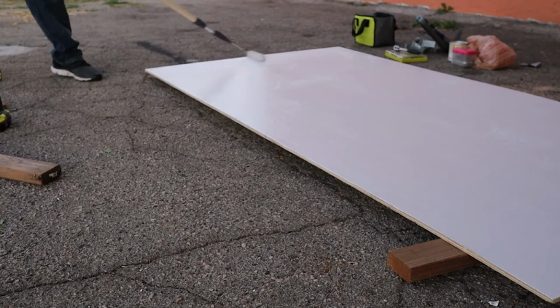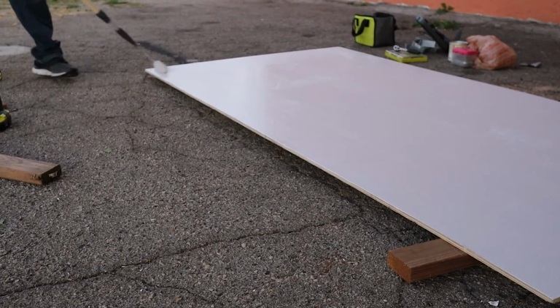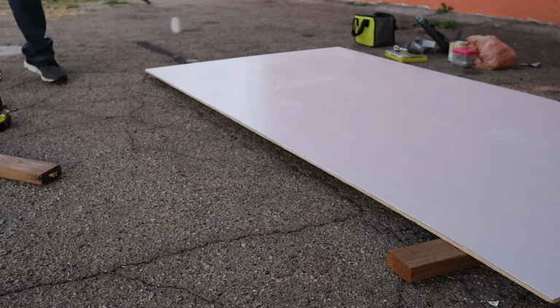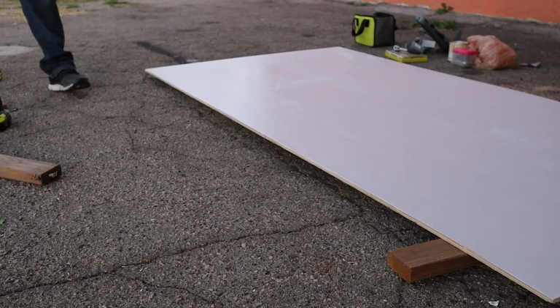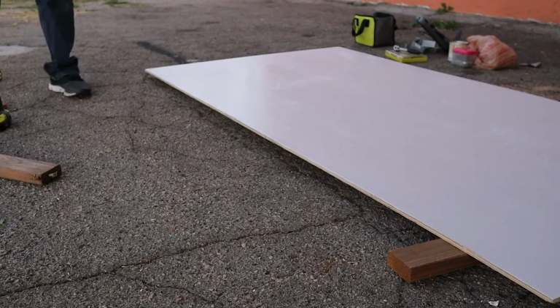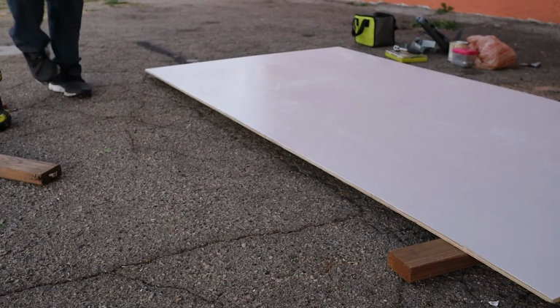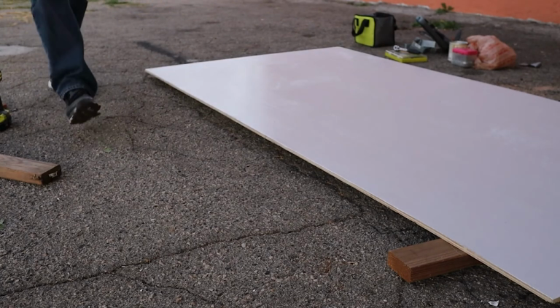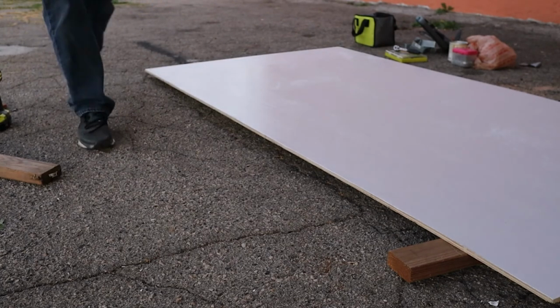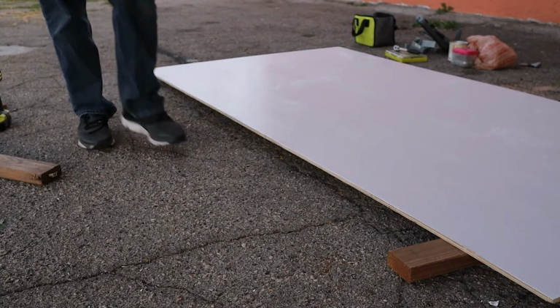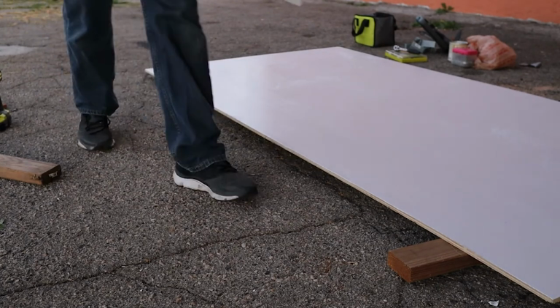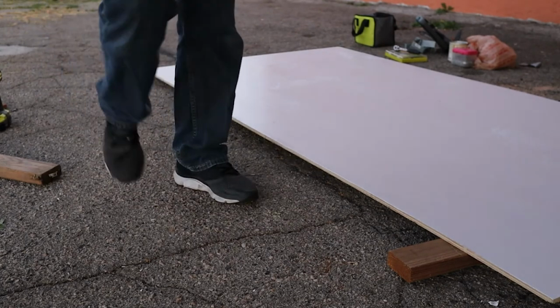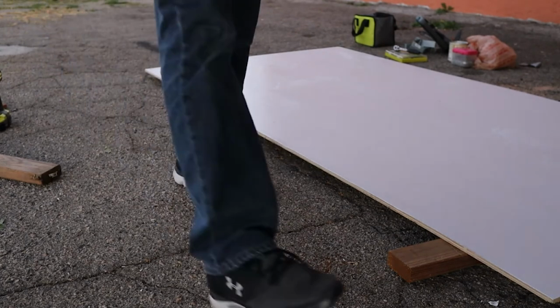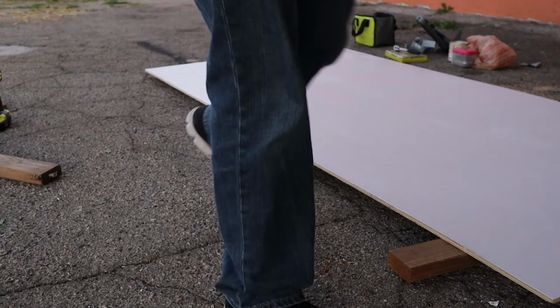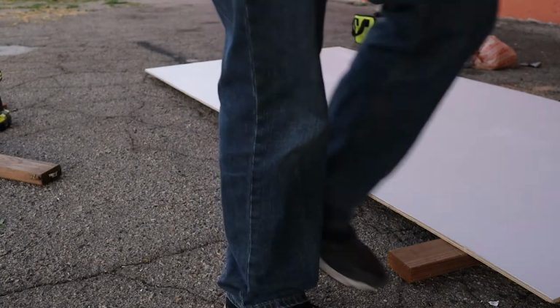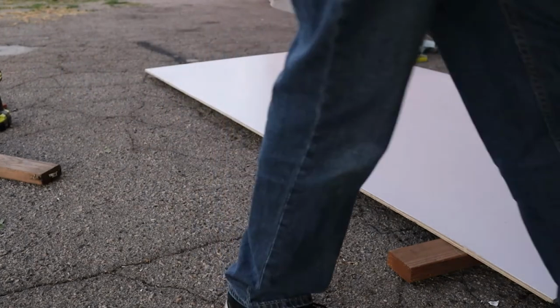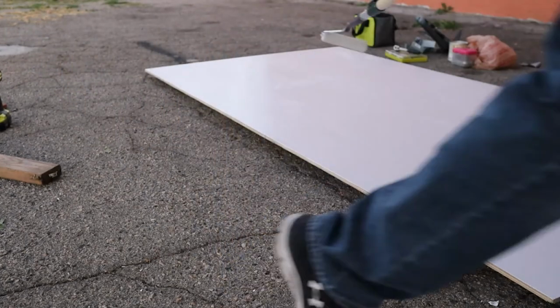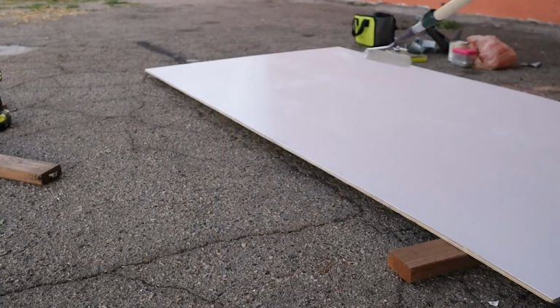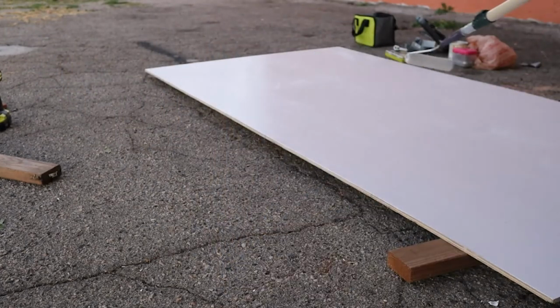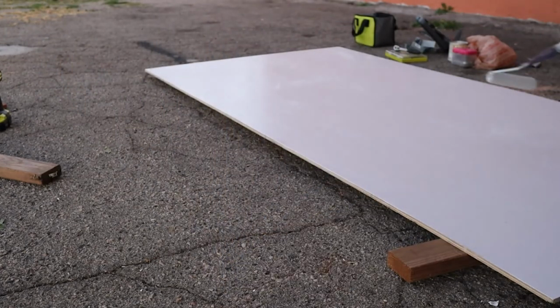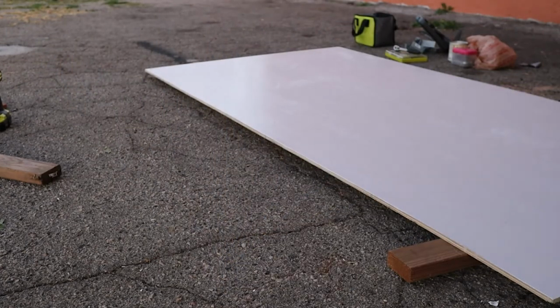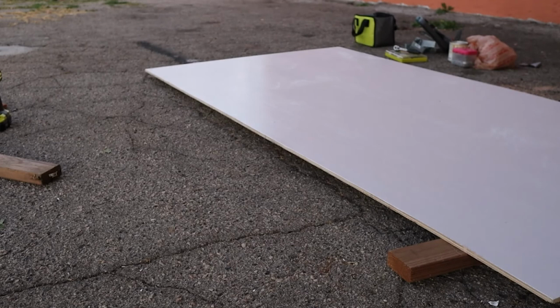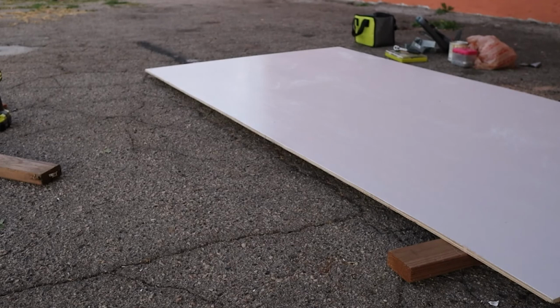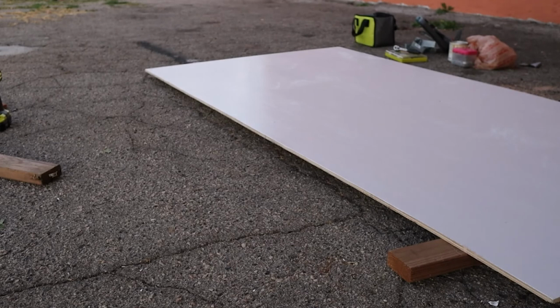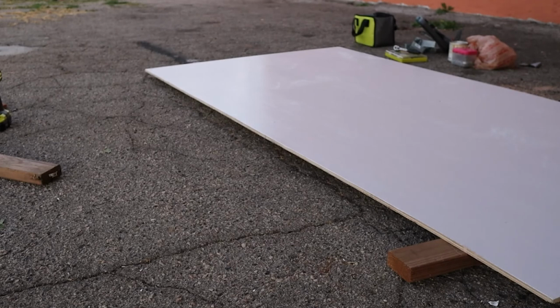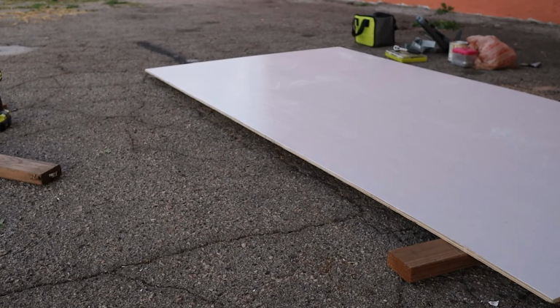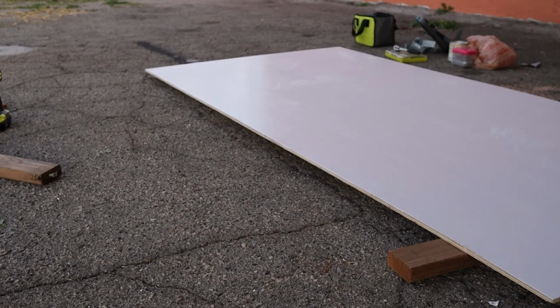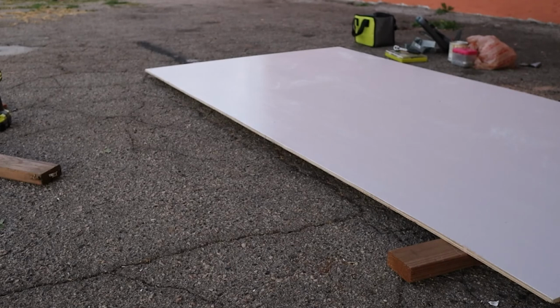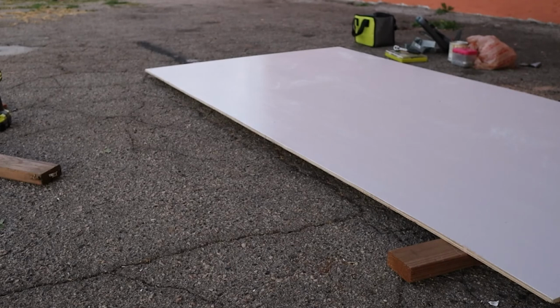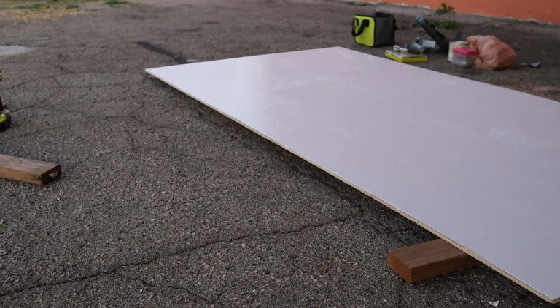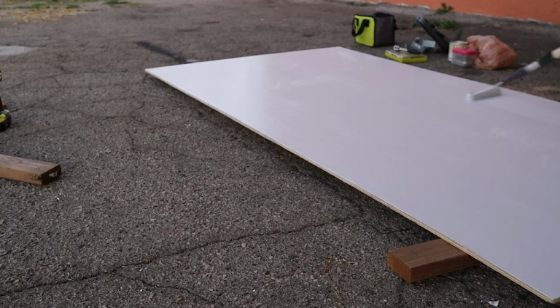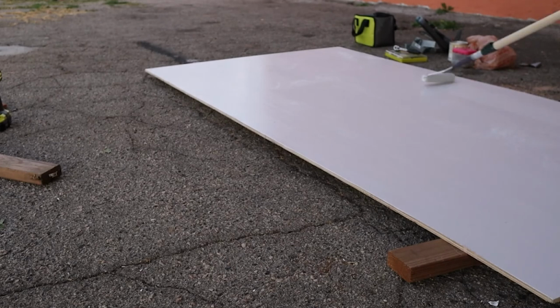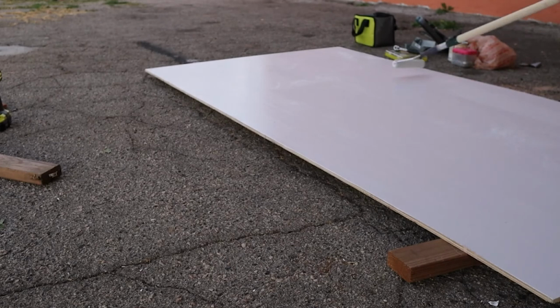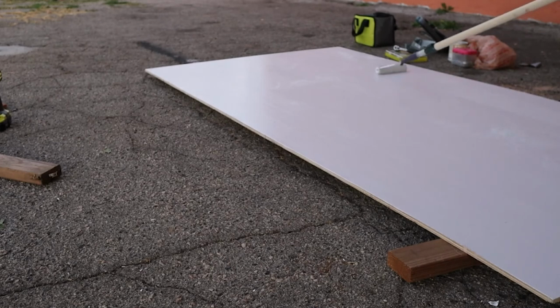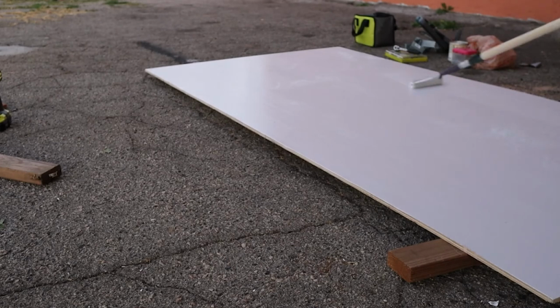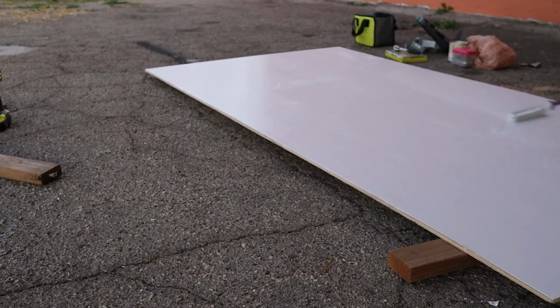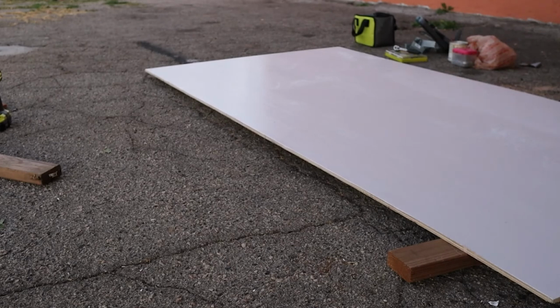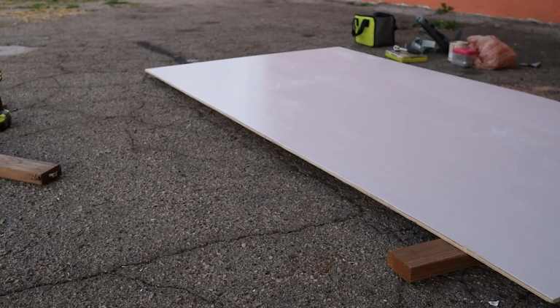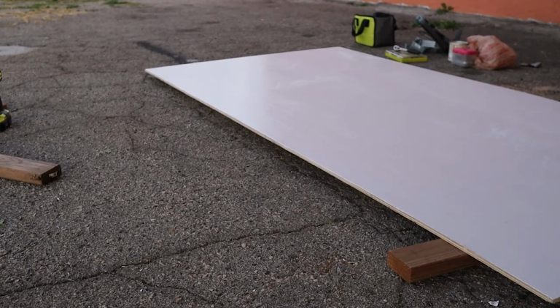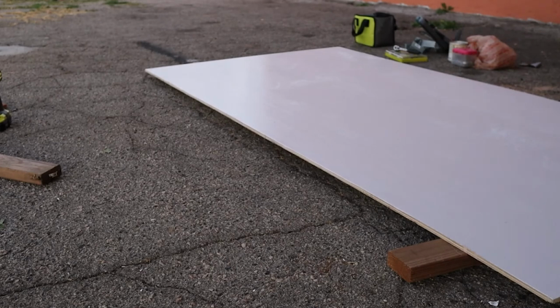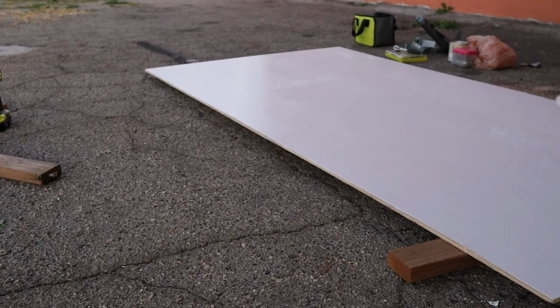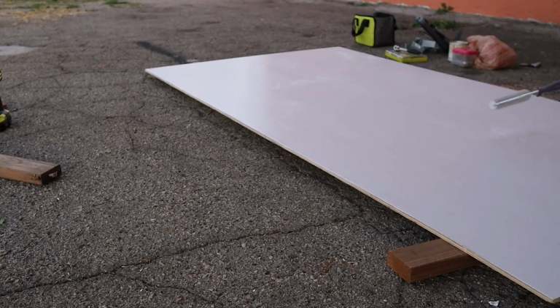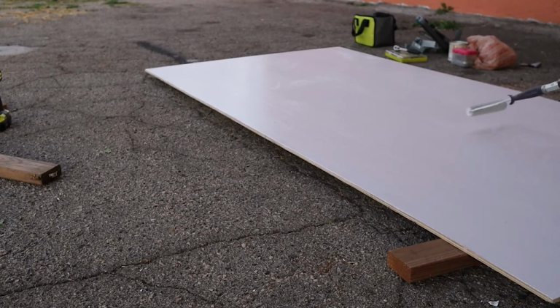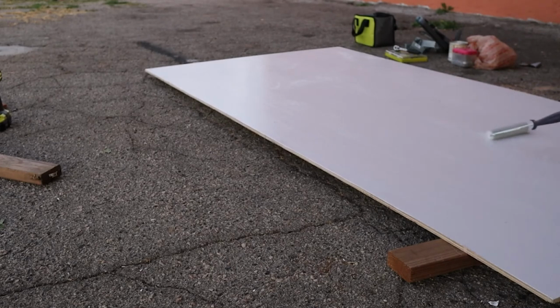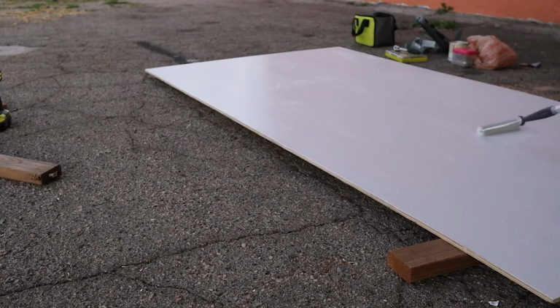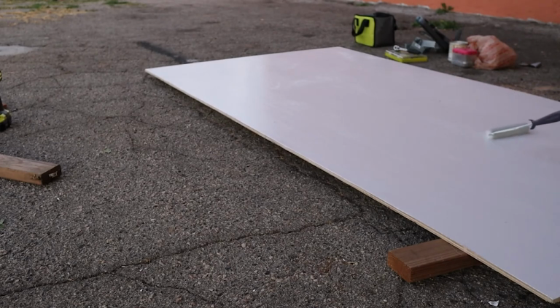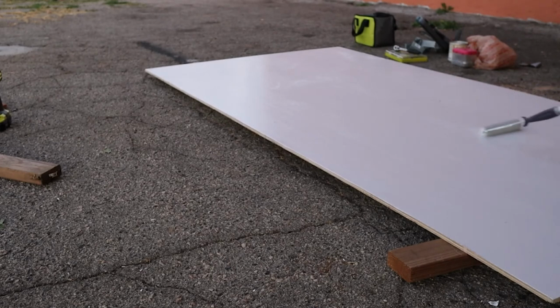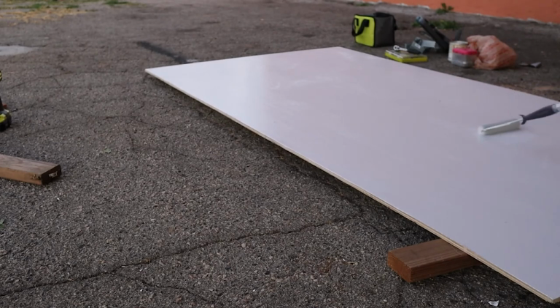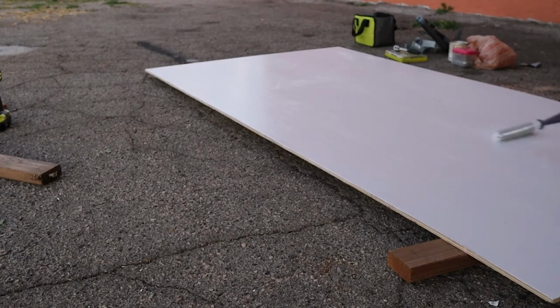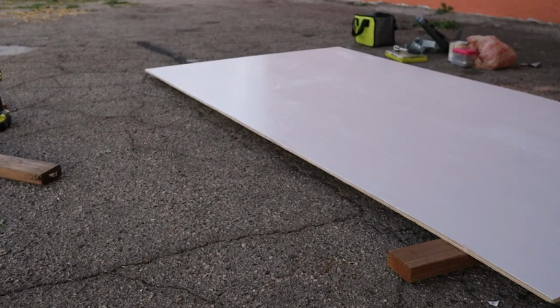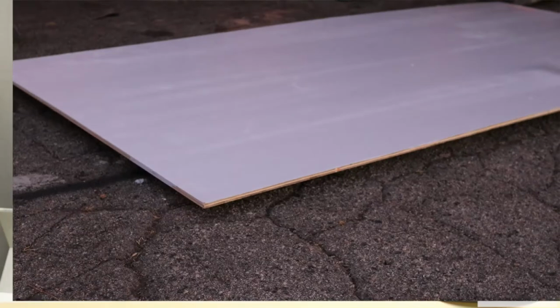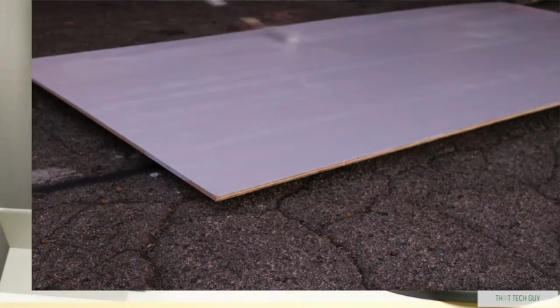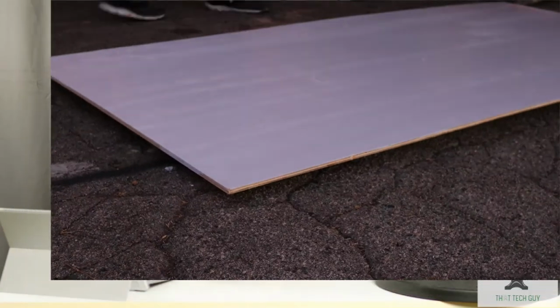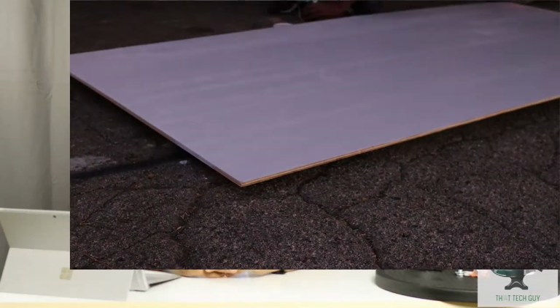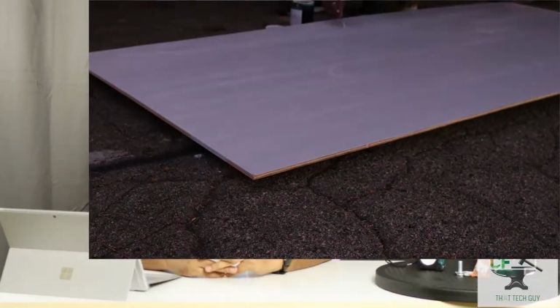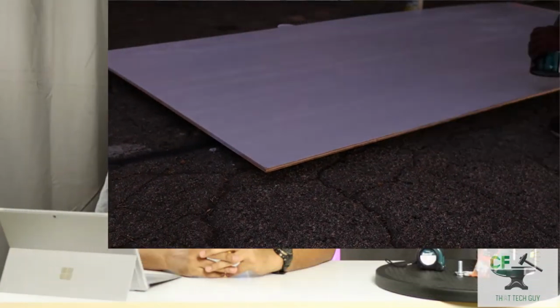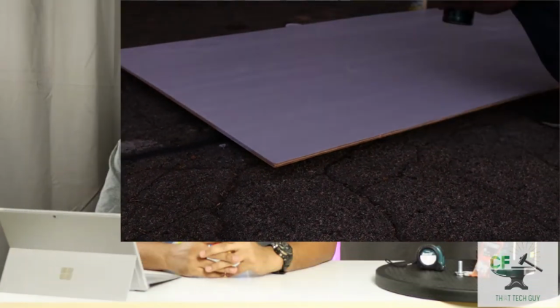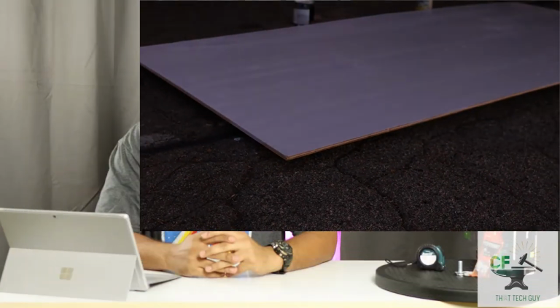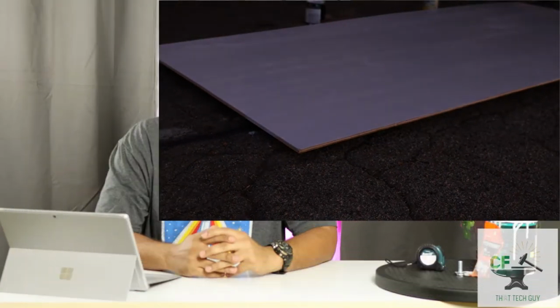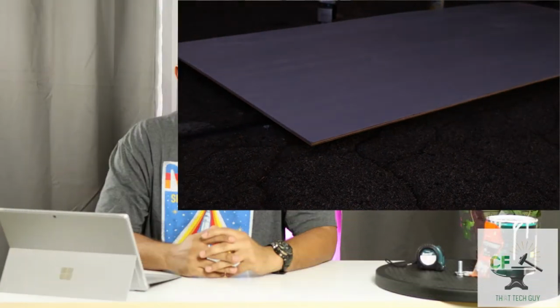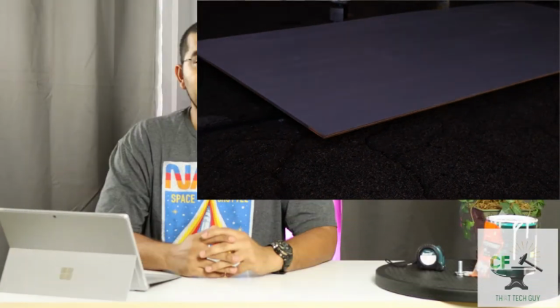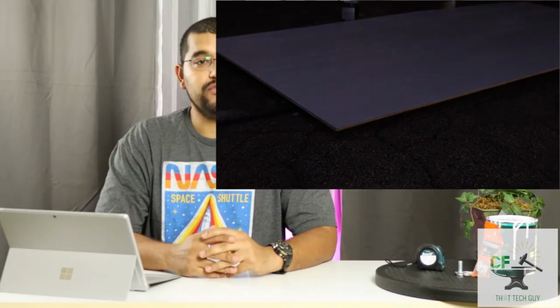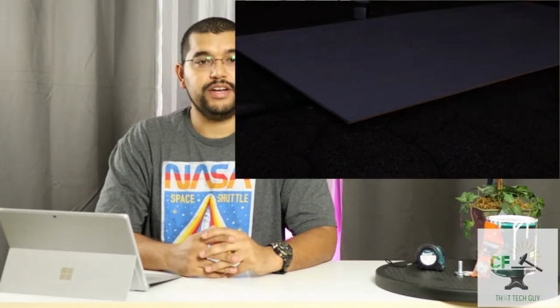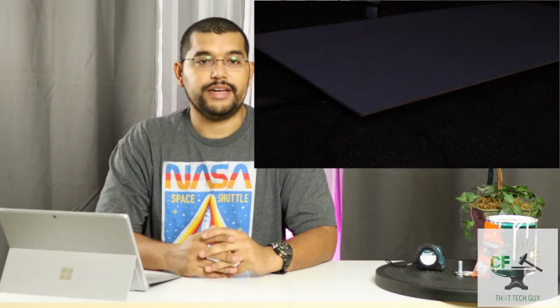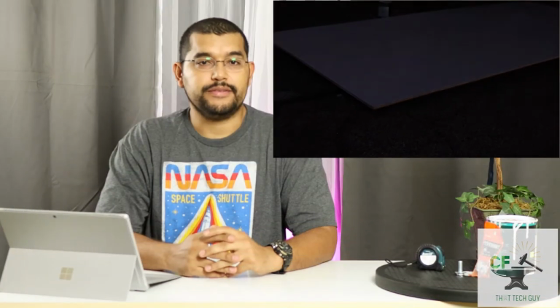Two coats of paint were applied, the second coat added after the first paint was dried to the touch and after letting it dry overnight.